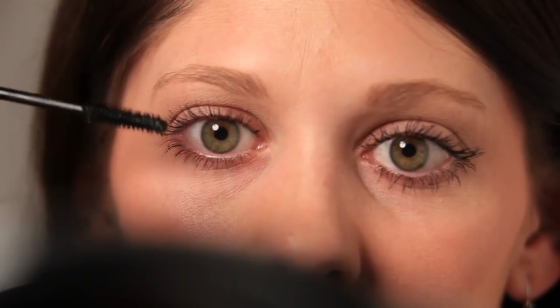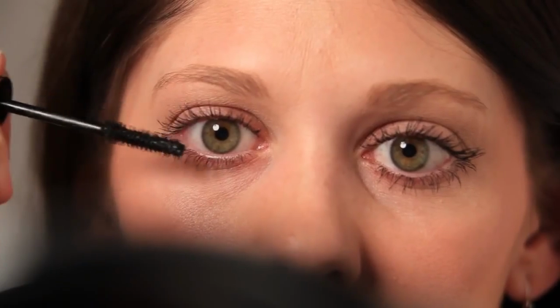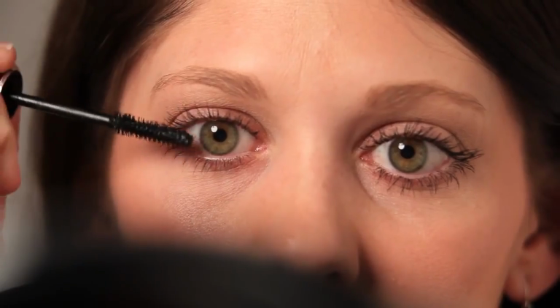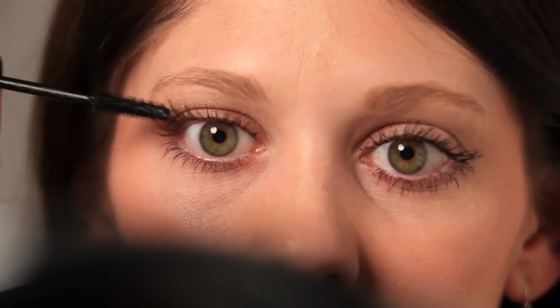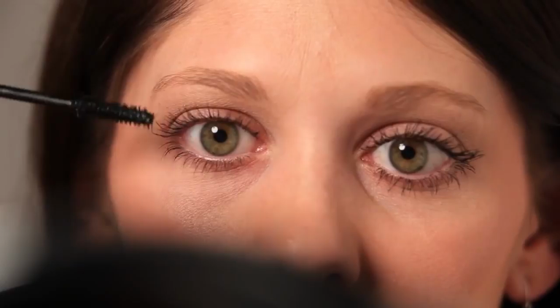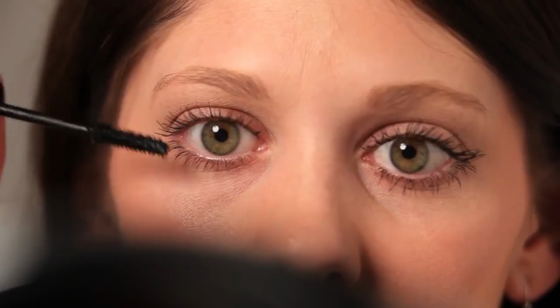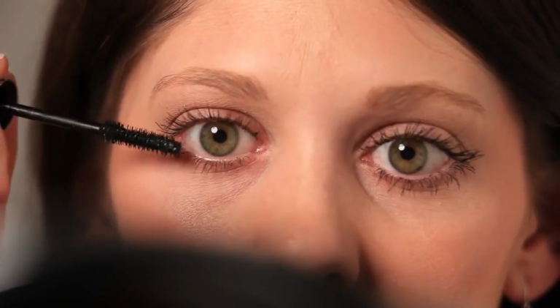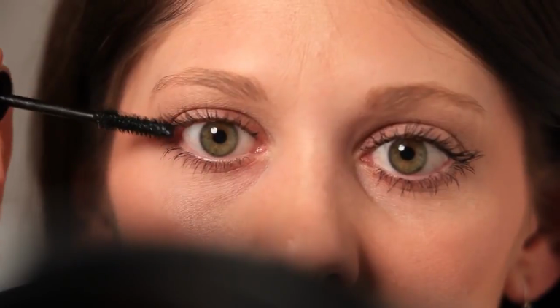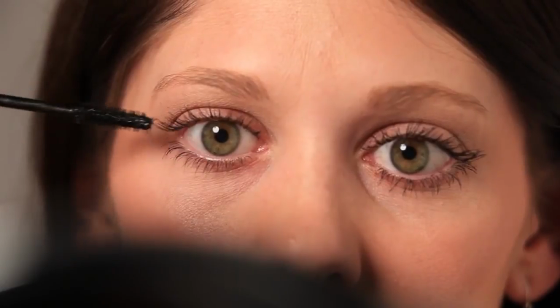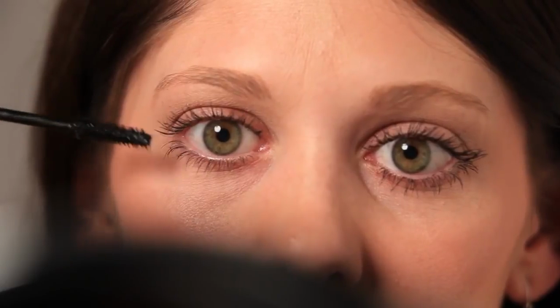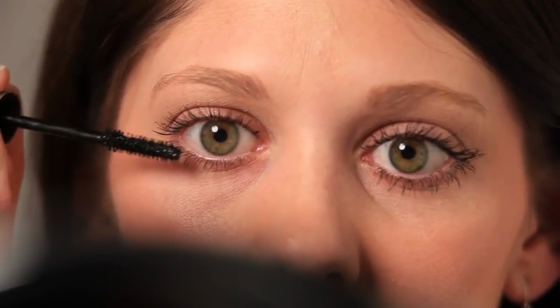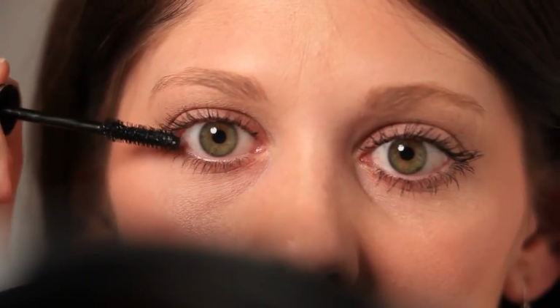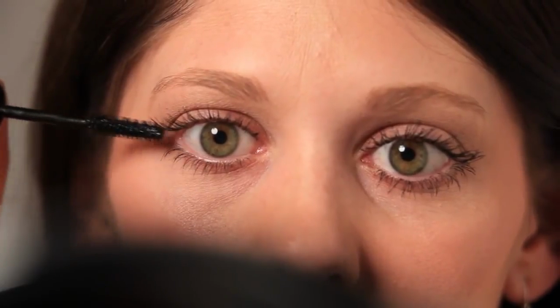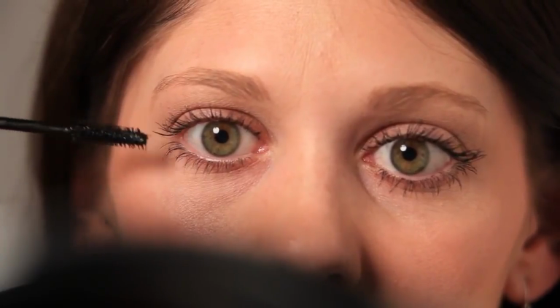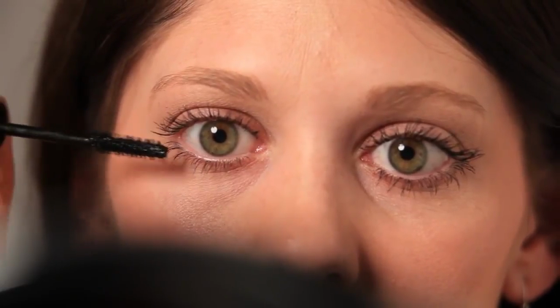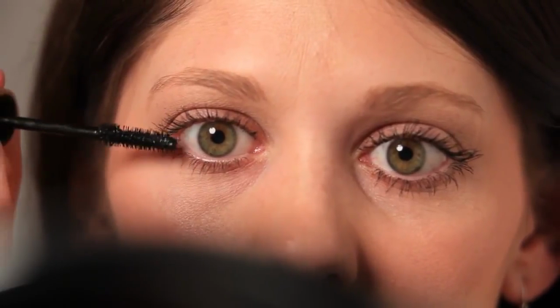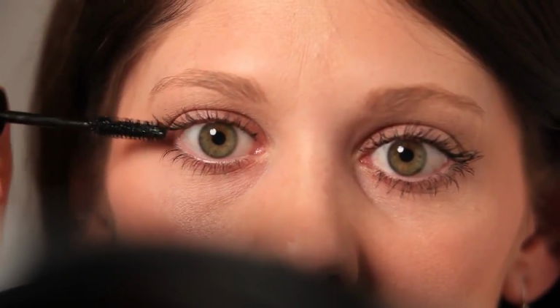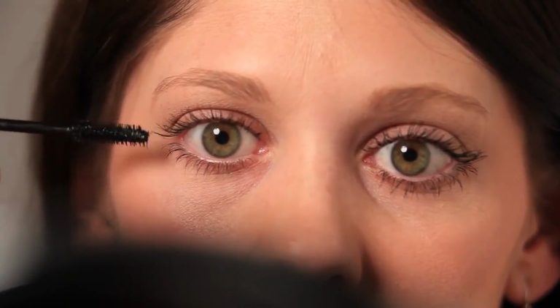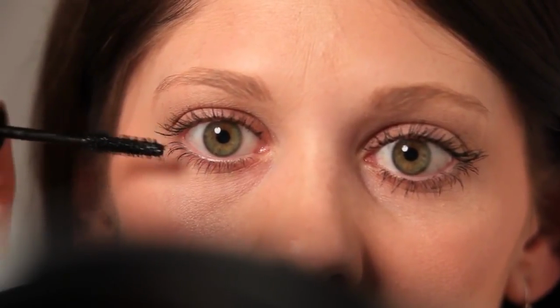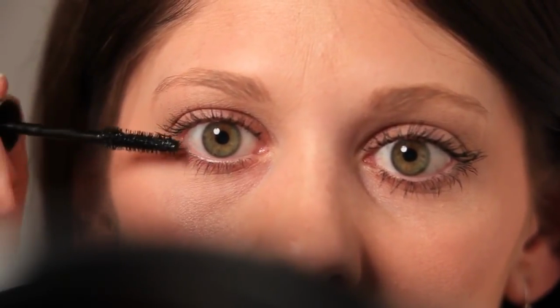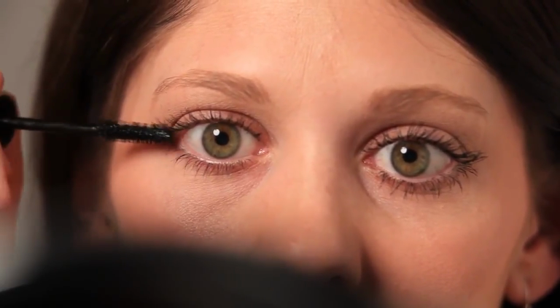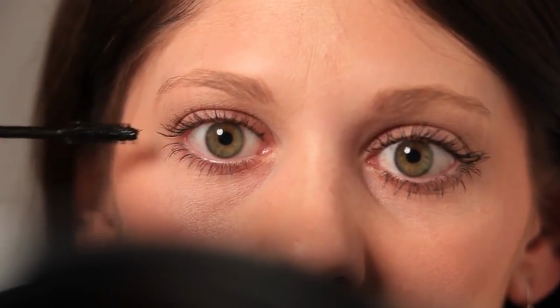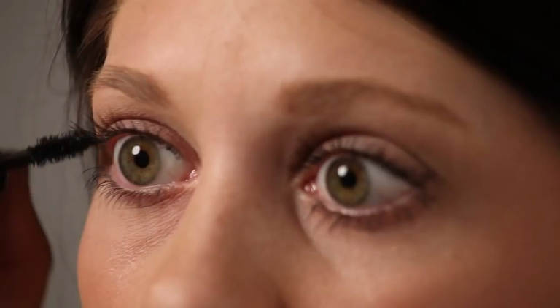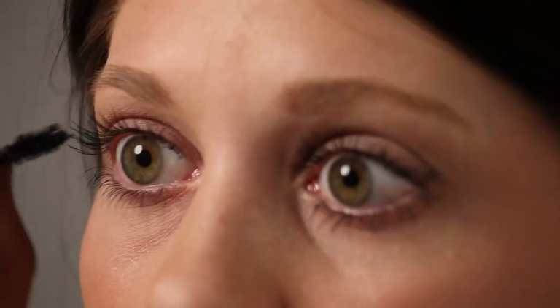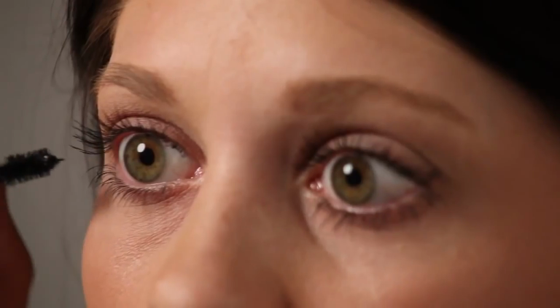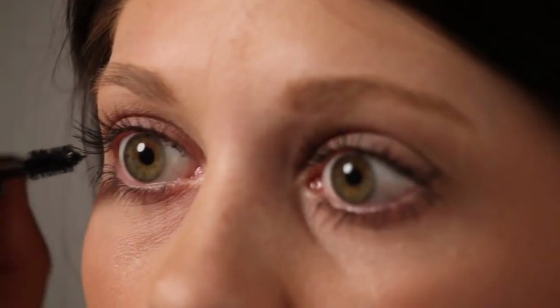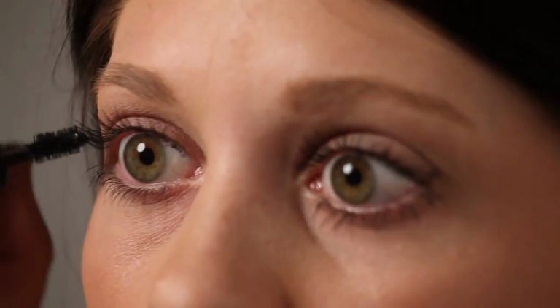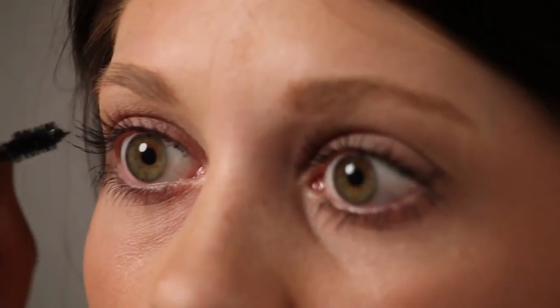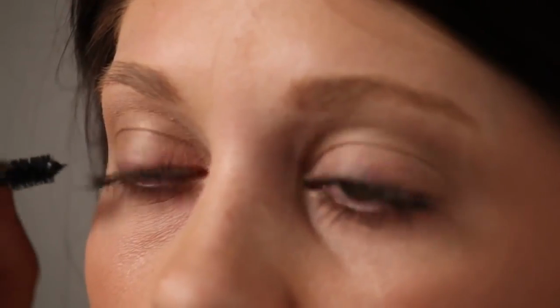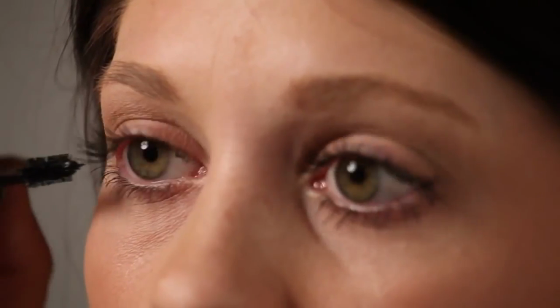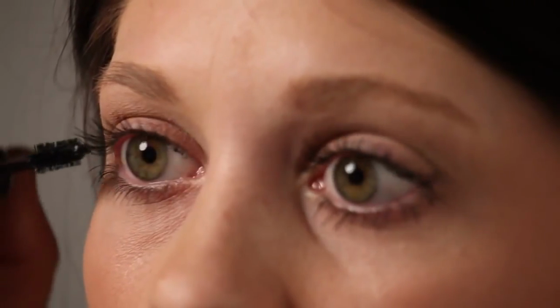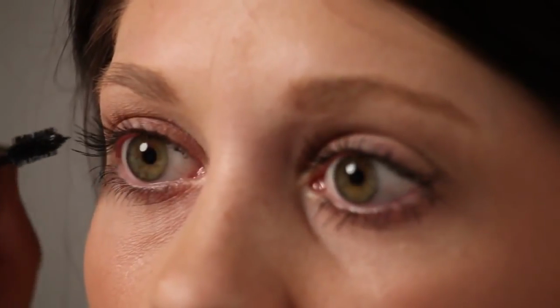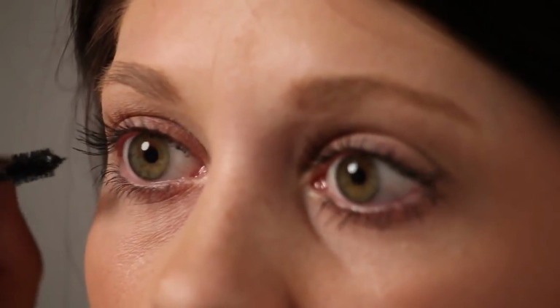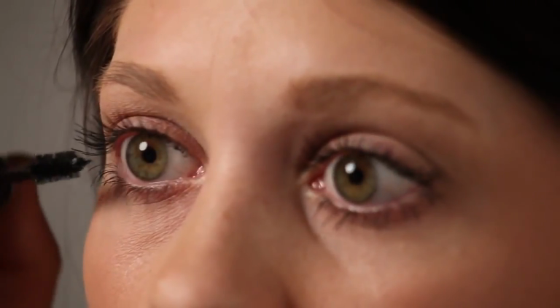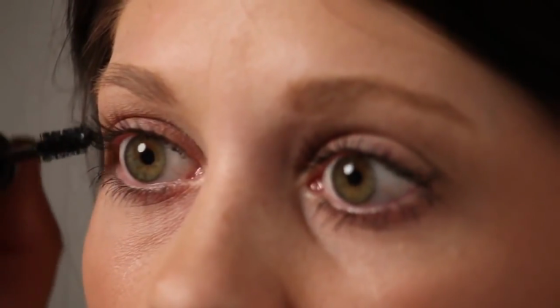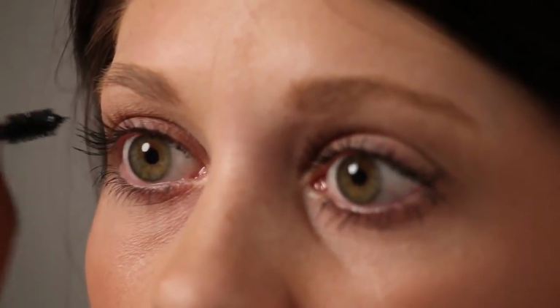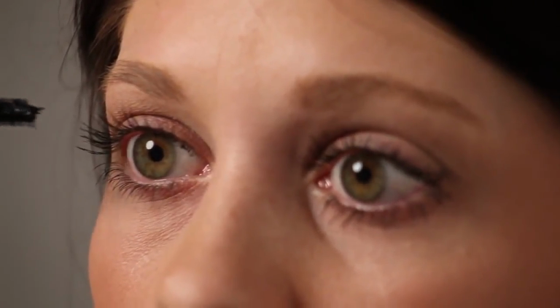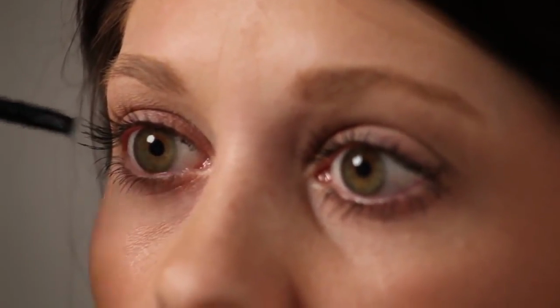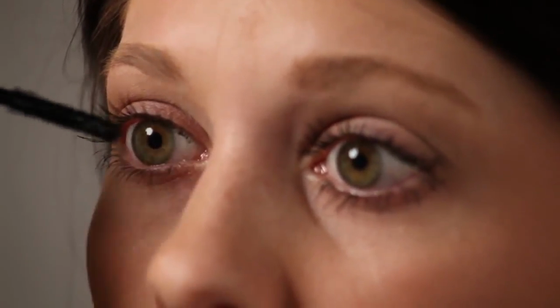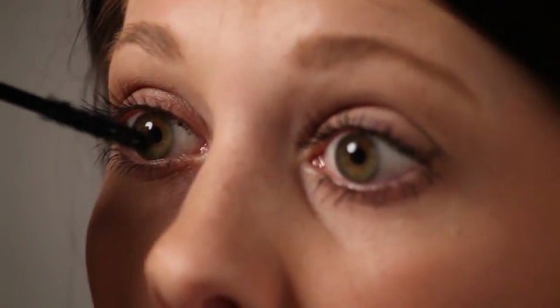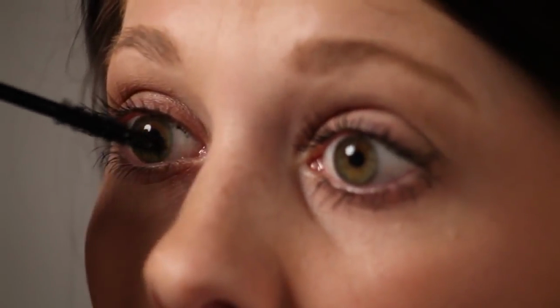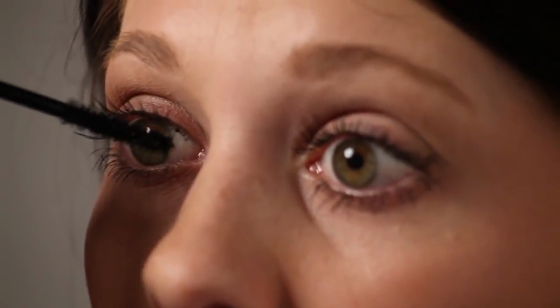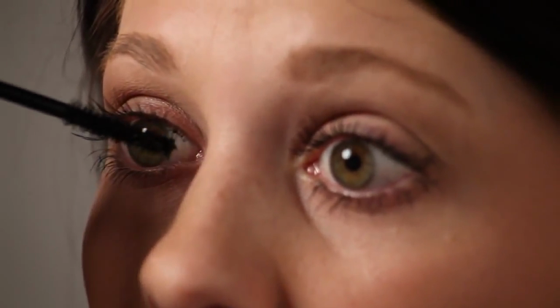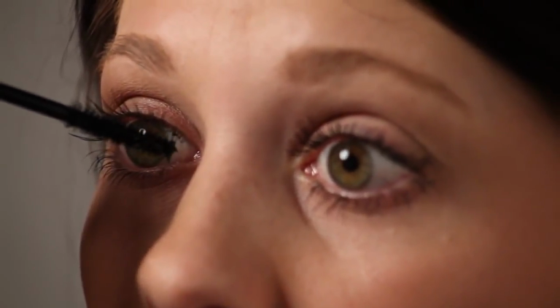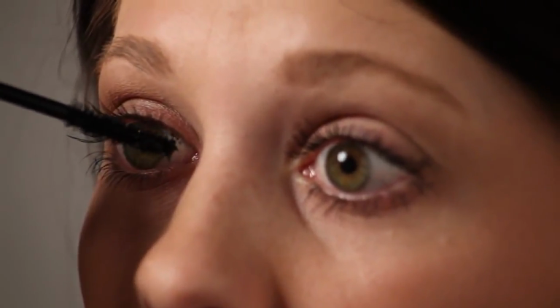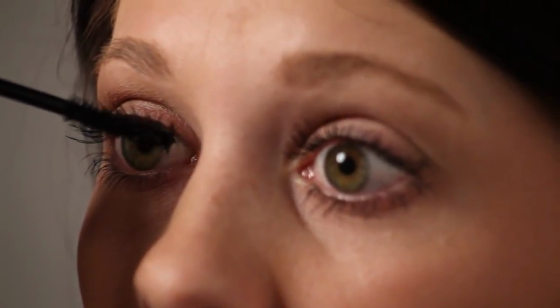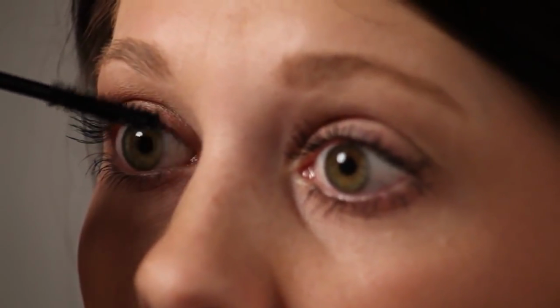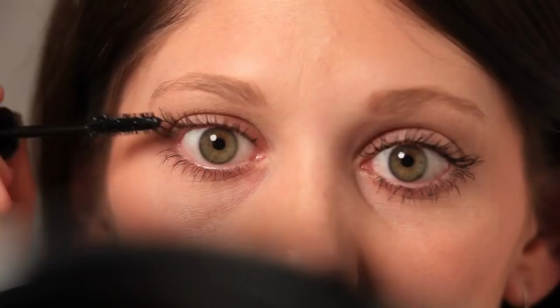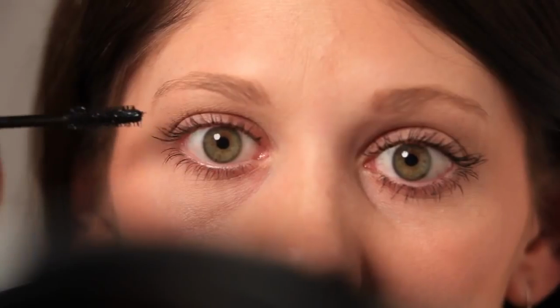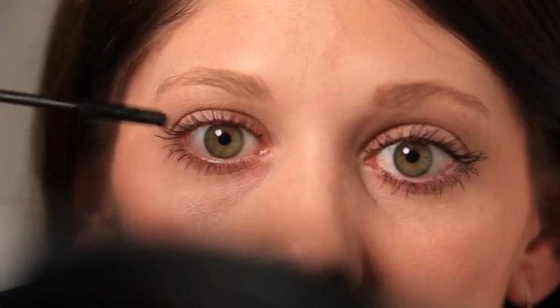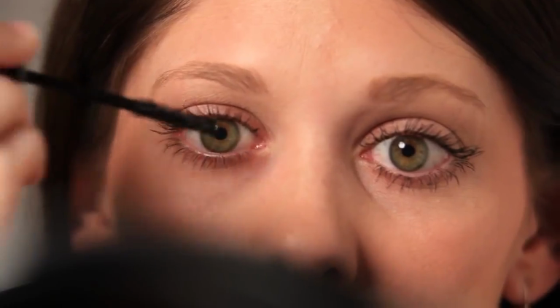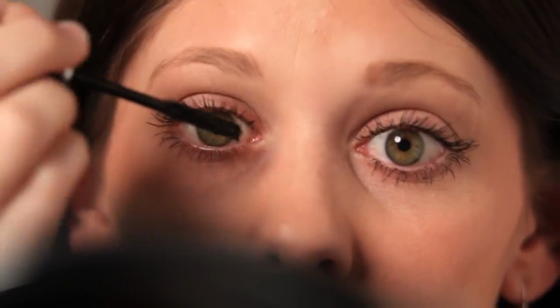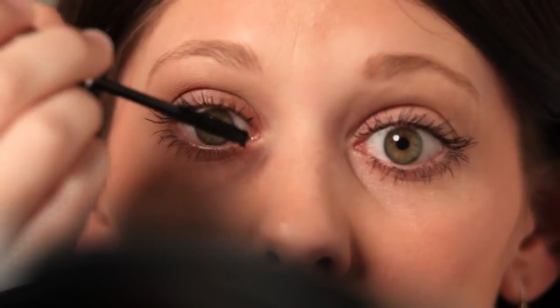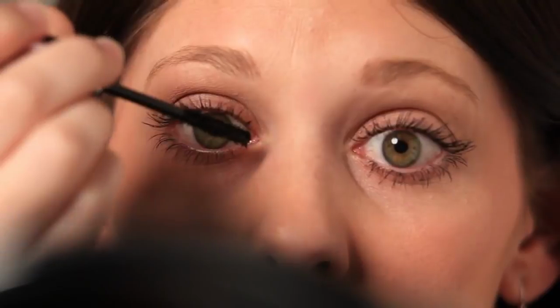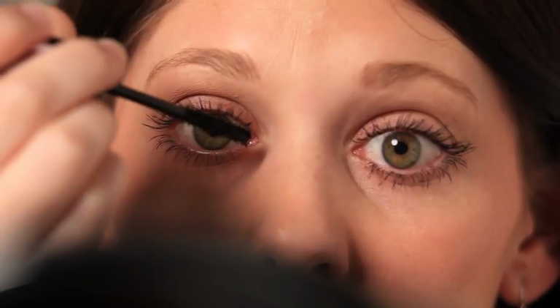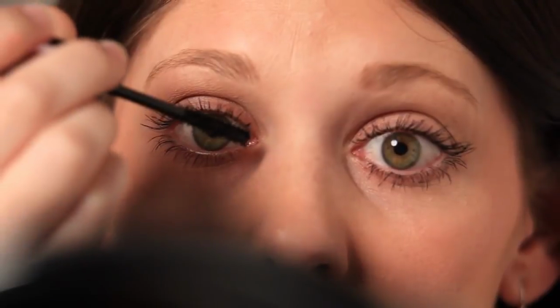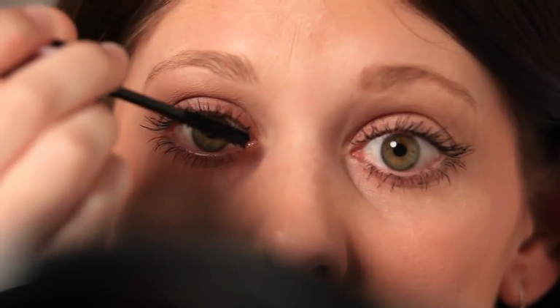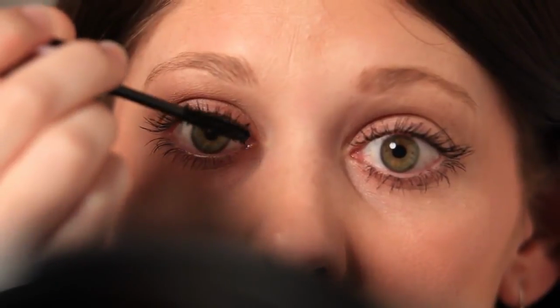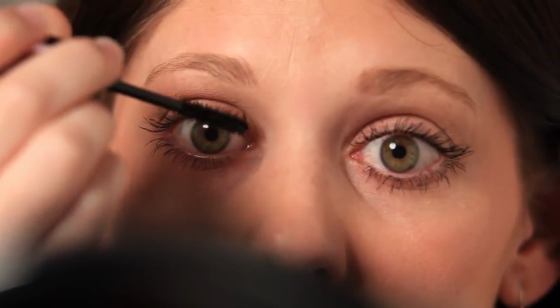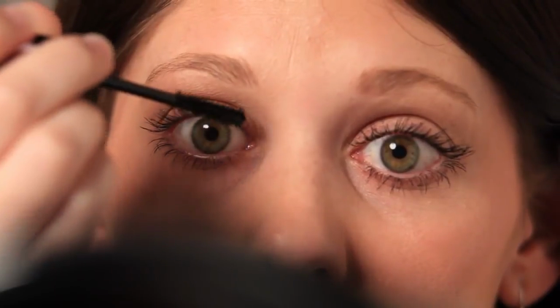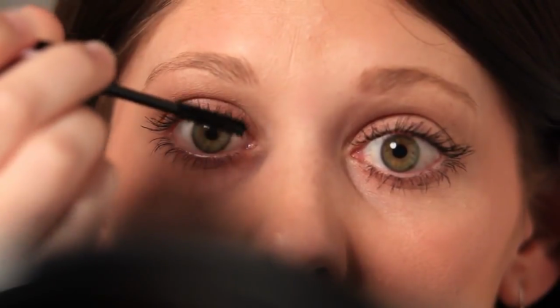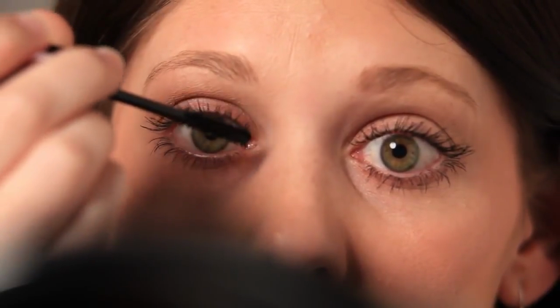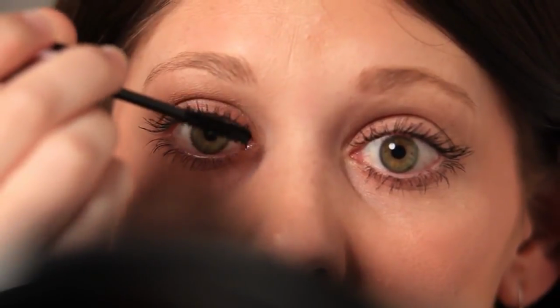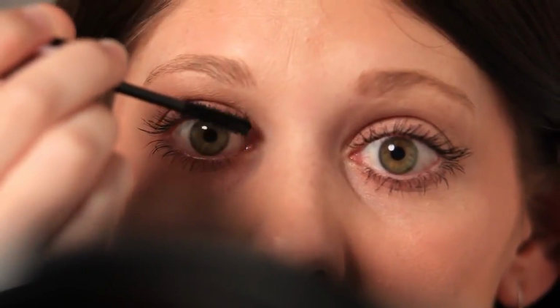Repeat this process for the other eye: prime with the primer gel, build with the 3D fibers, and seal with another coat of primer gel.